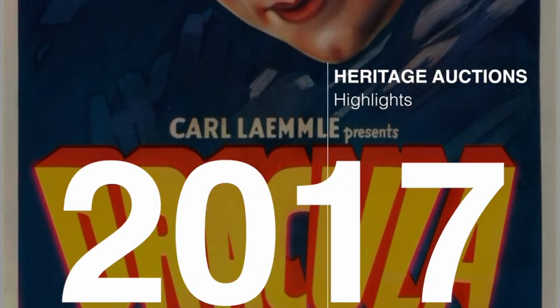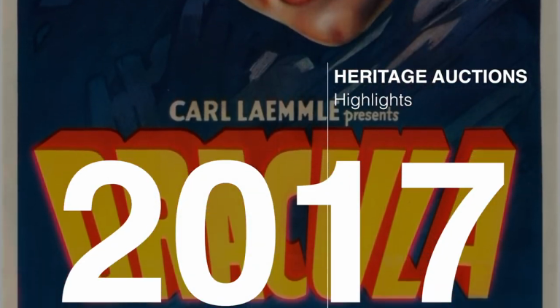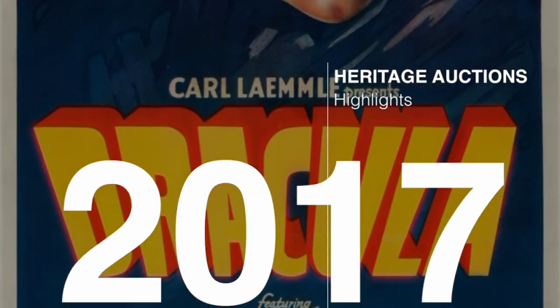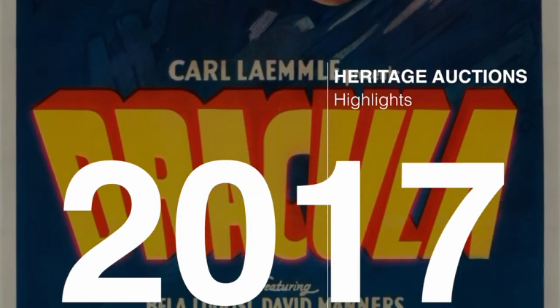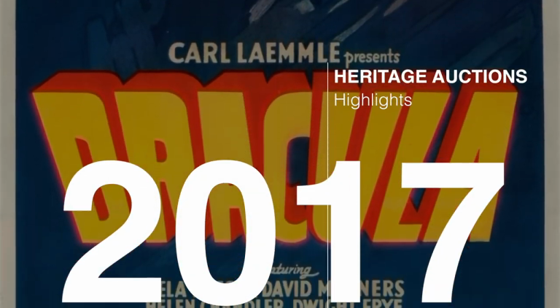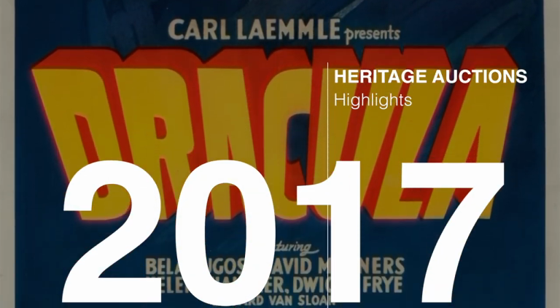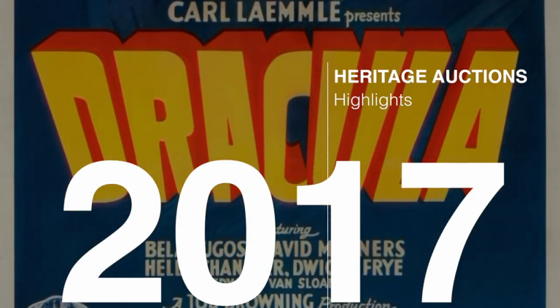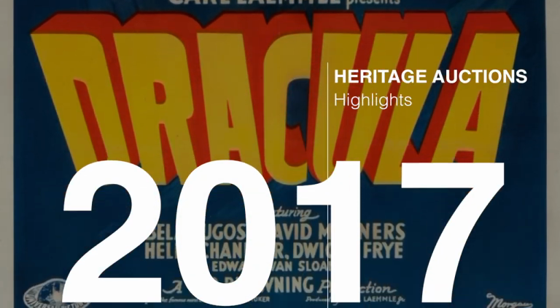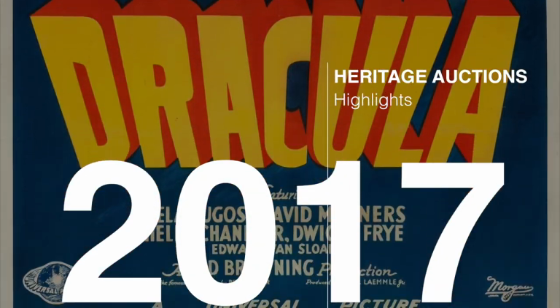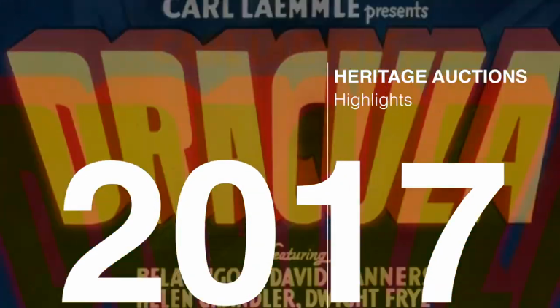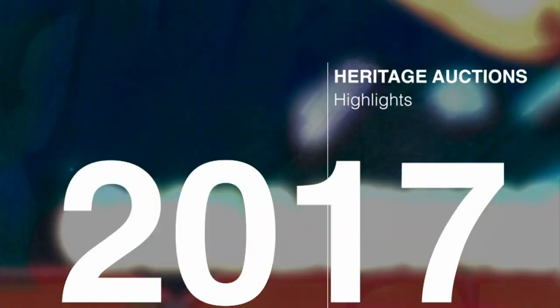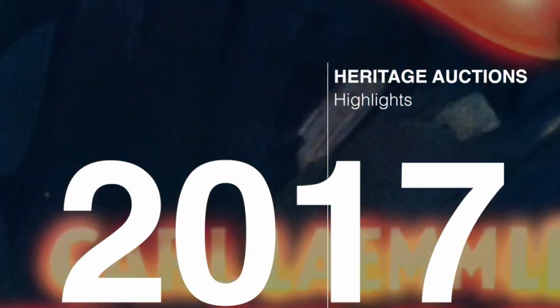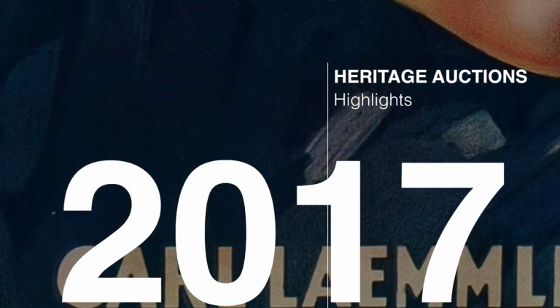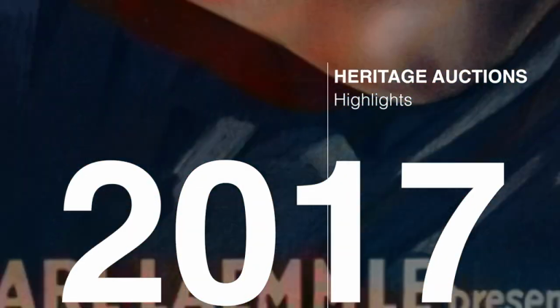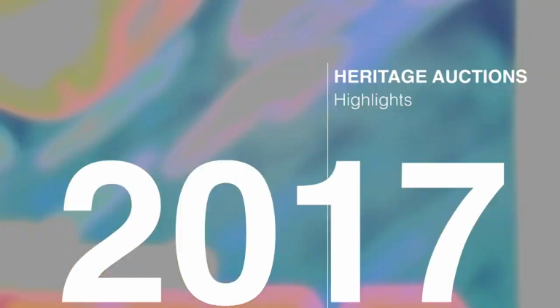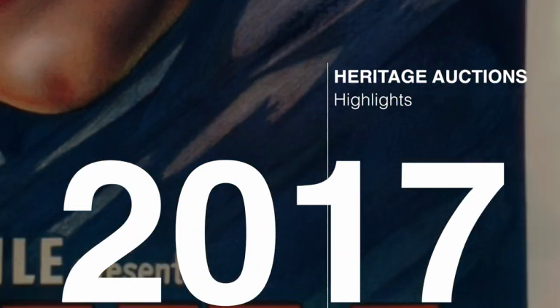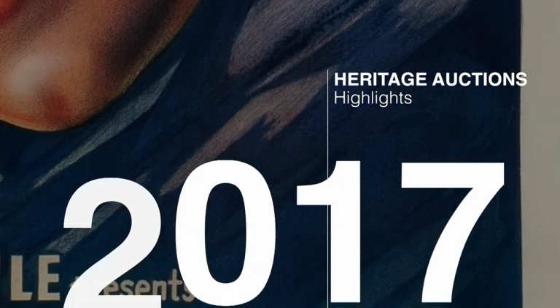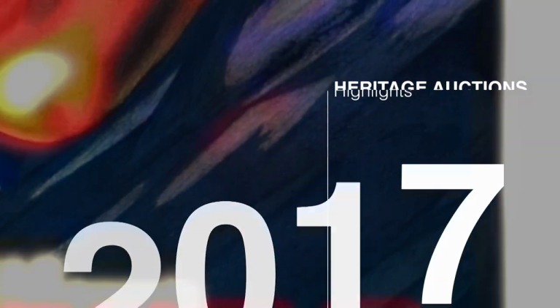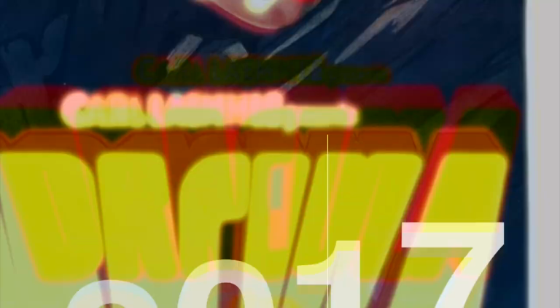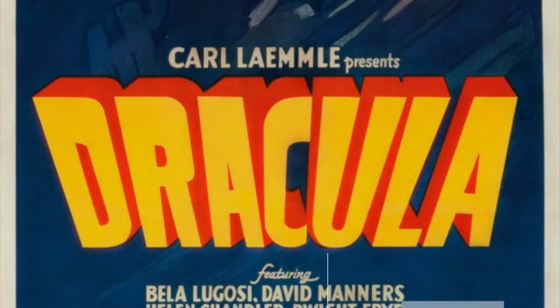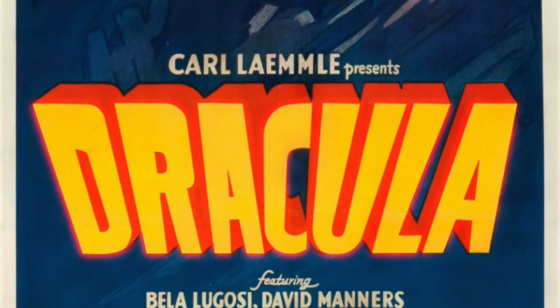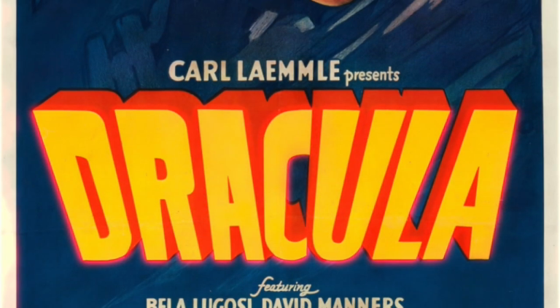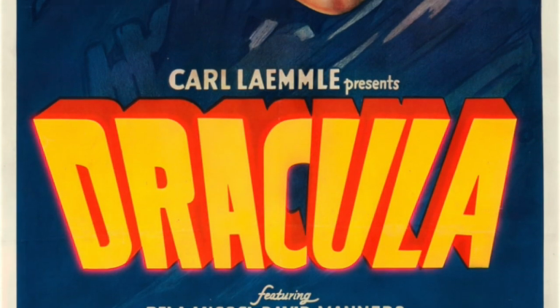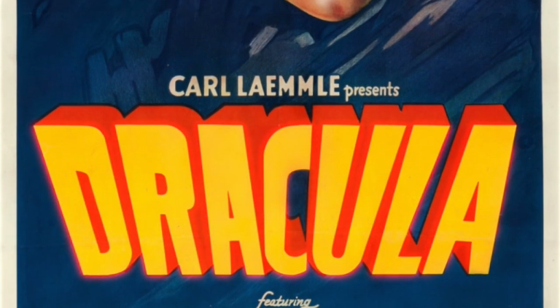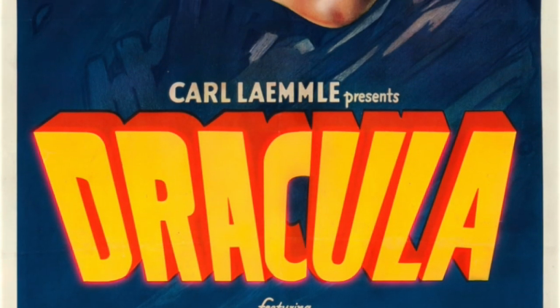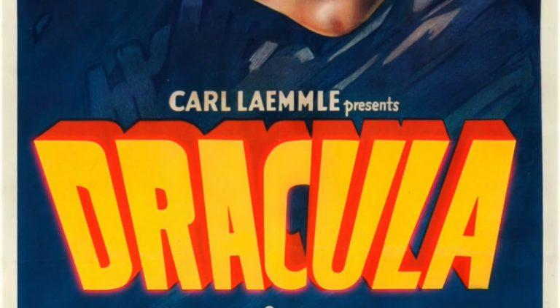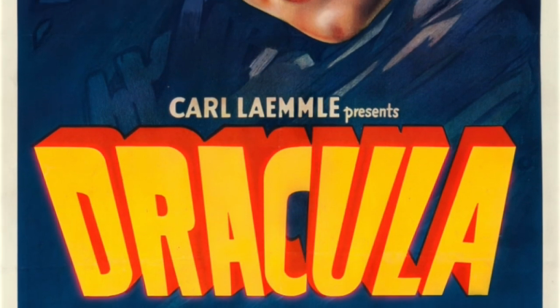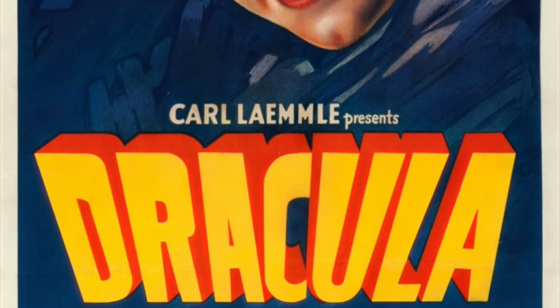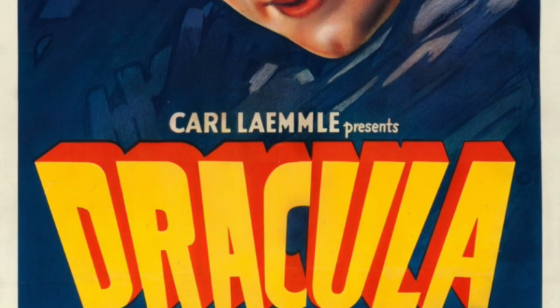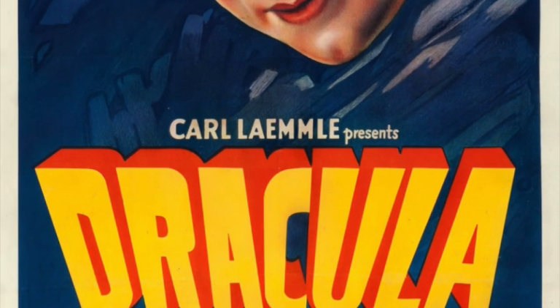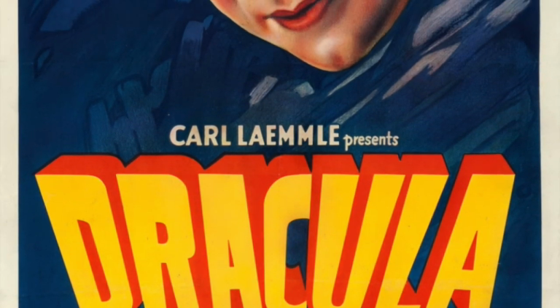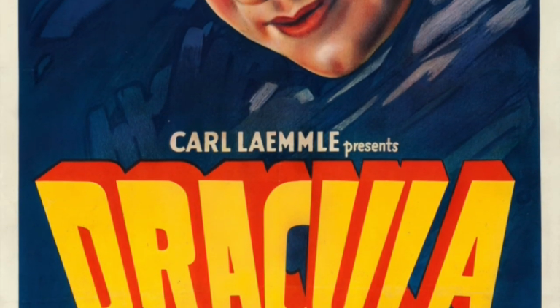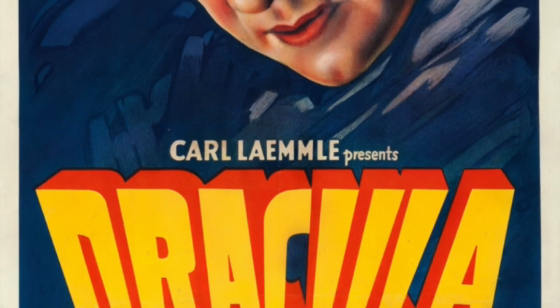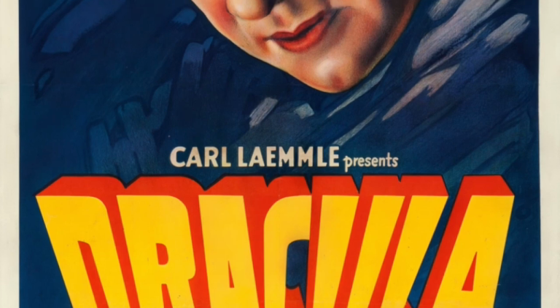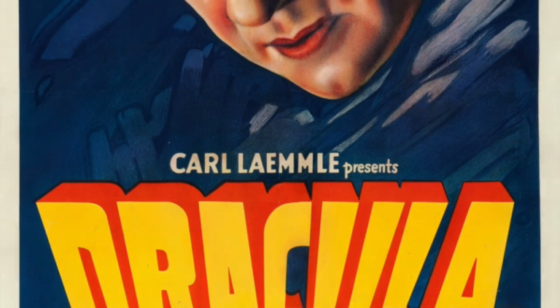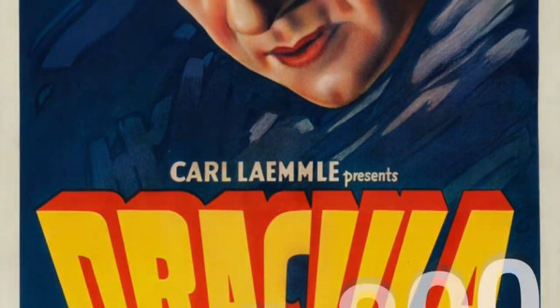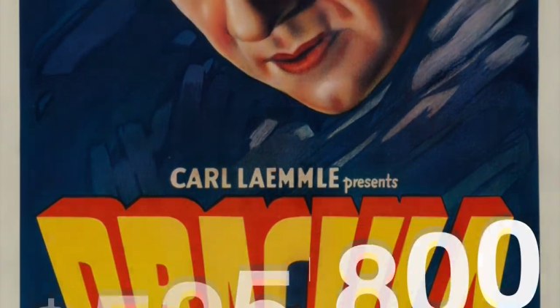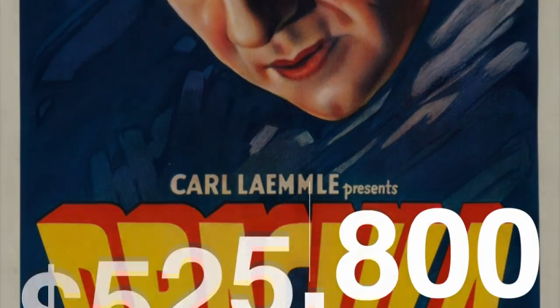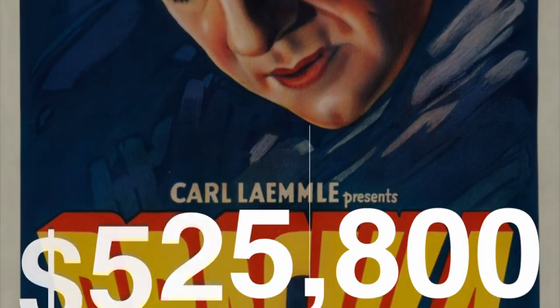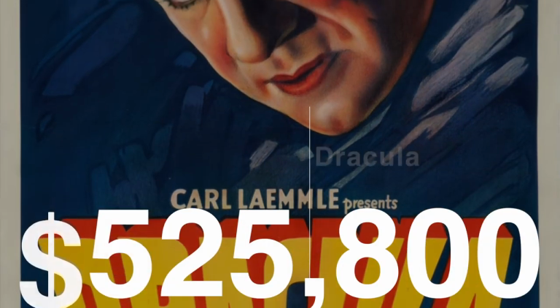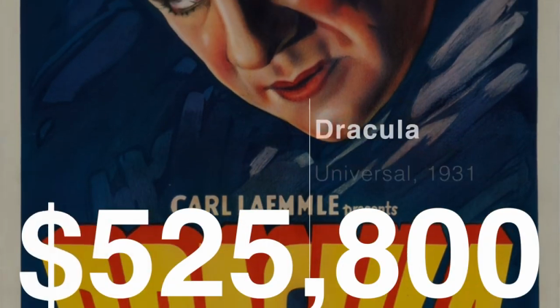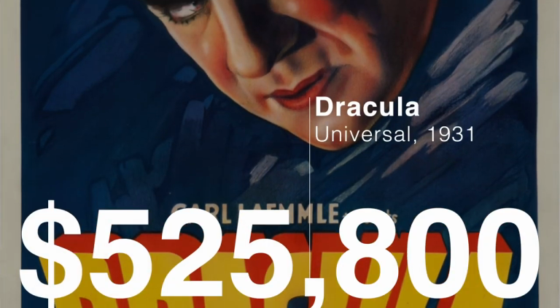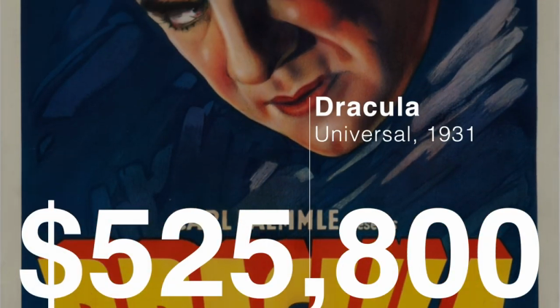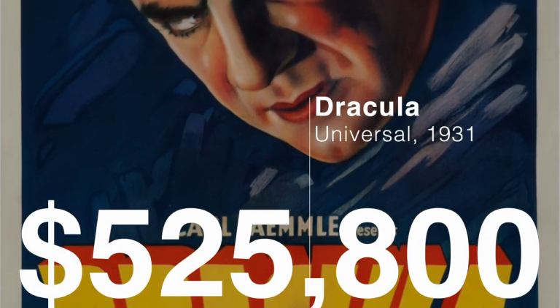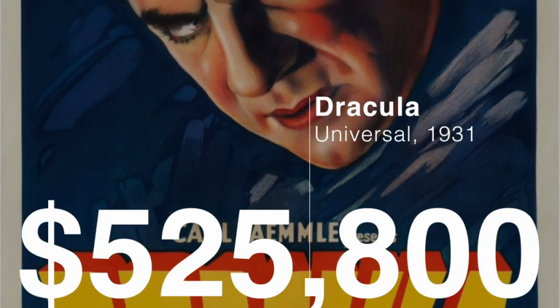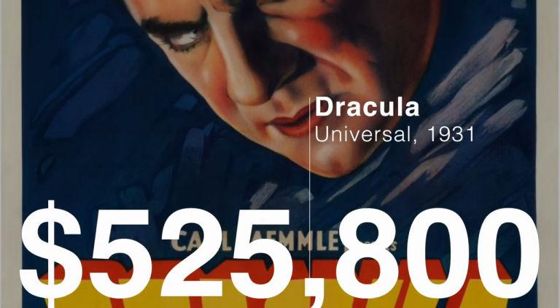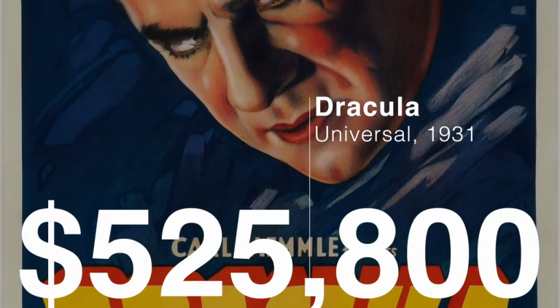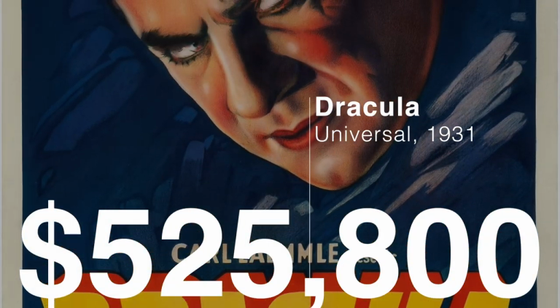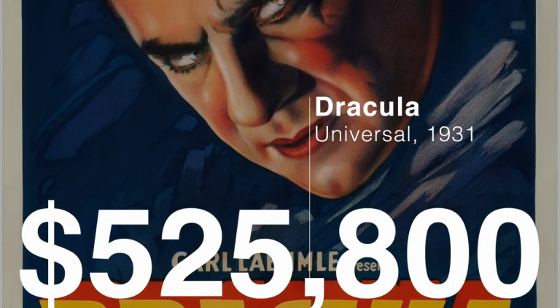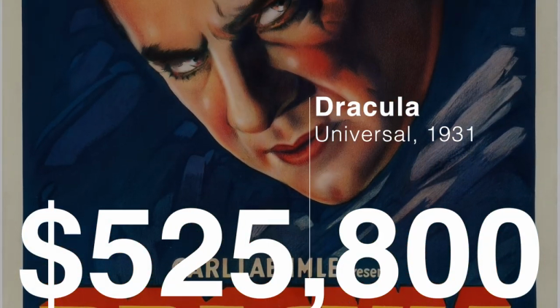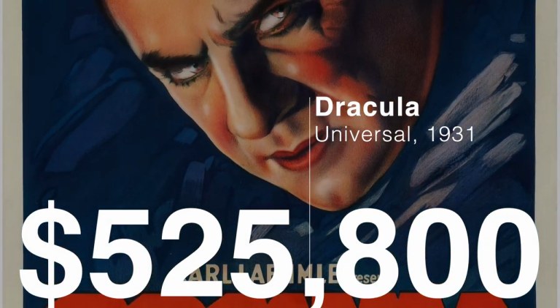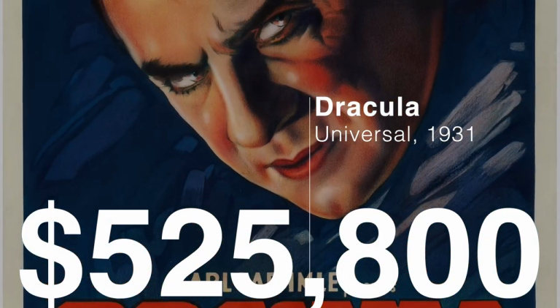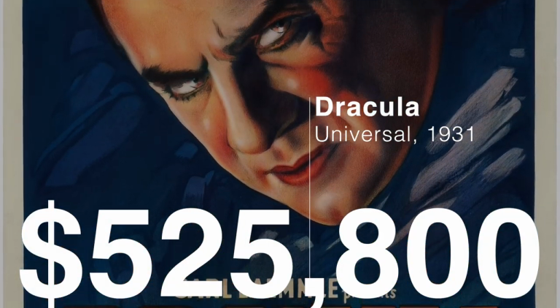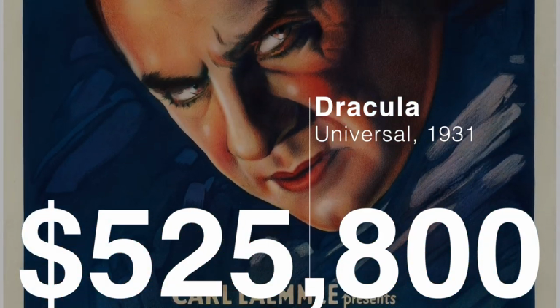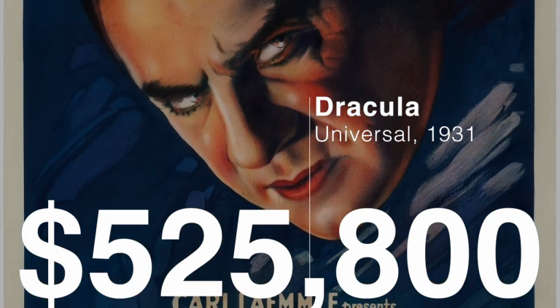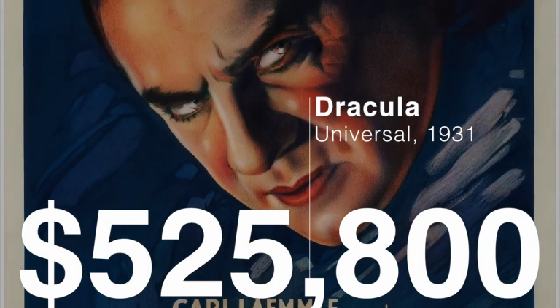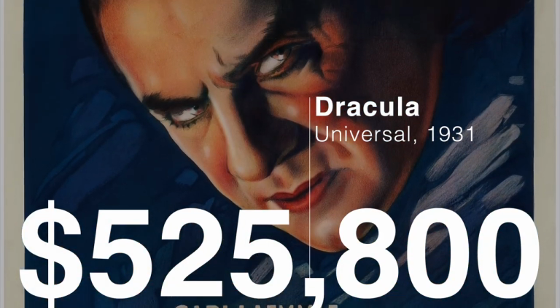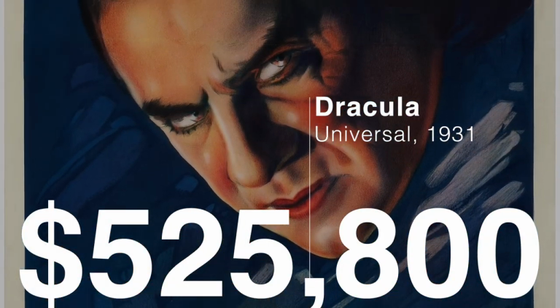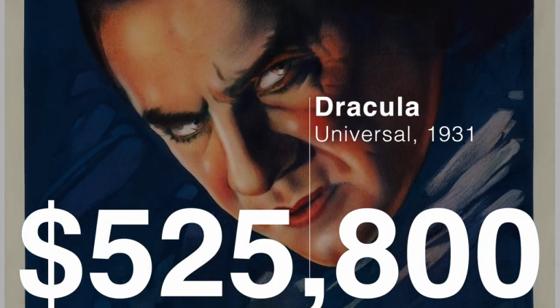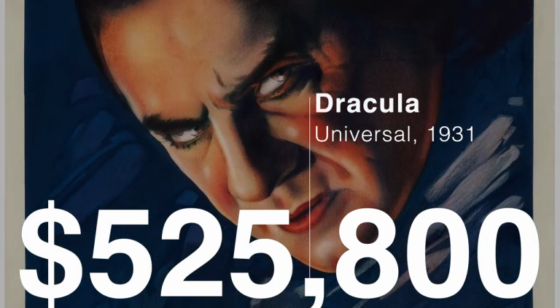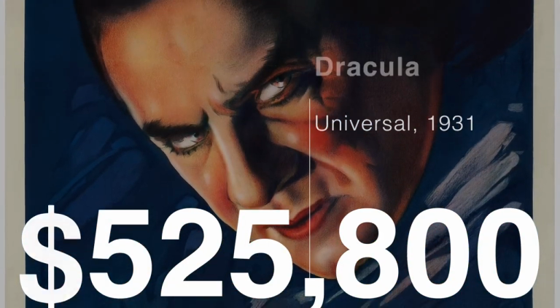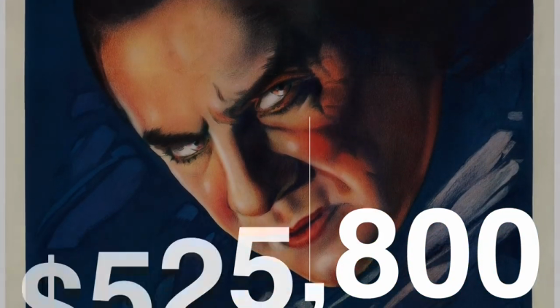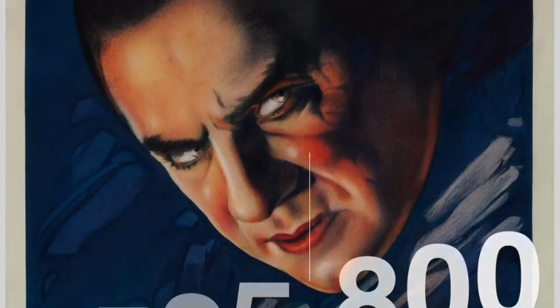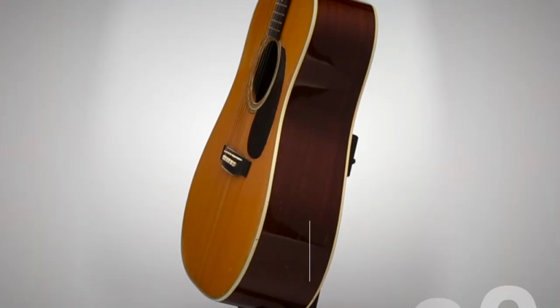A great rarity in the hobby of vintage posters, considered by many to be the most beautiful of the four styles produced for the film.